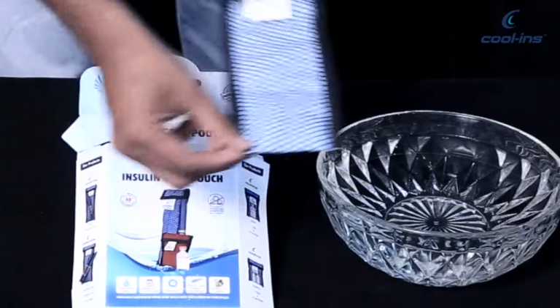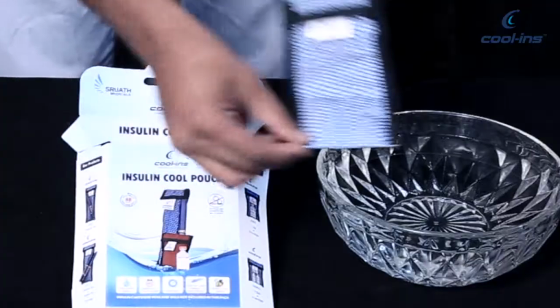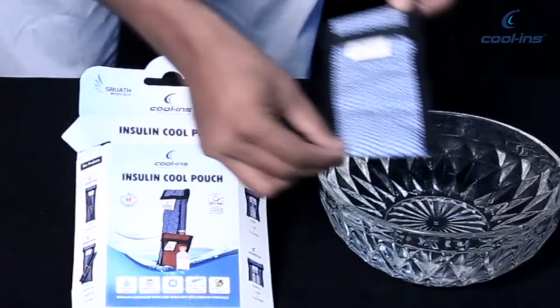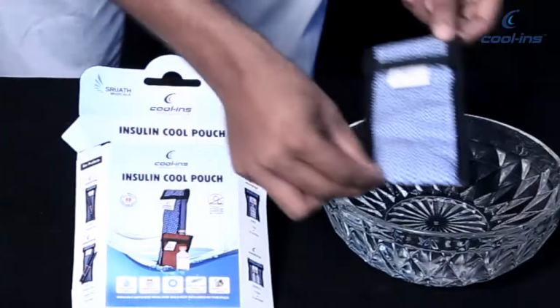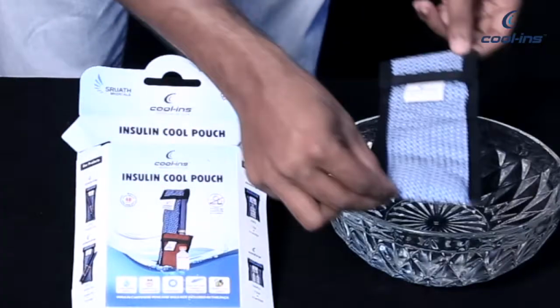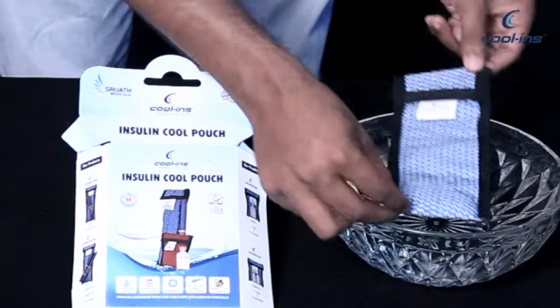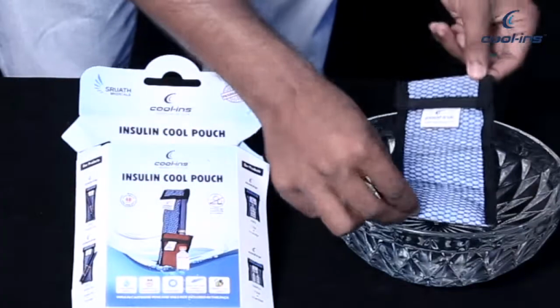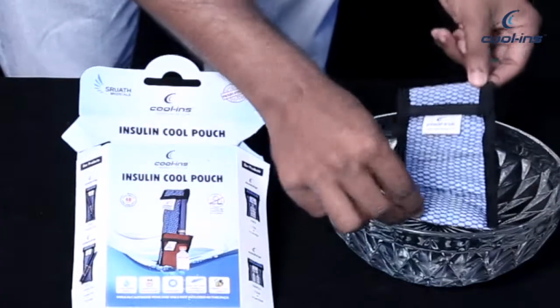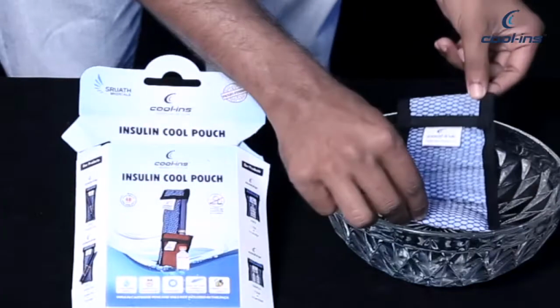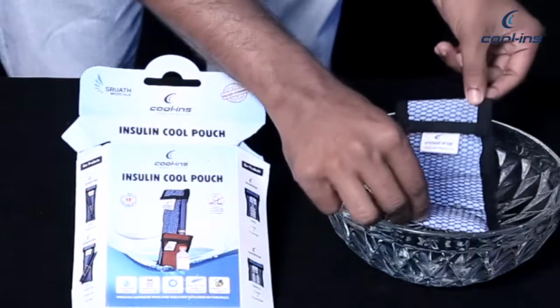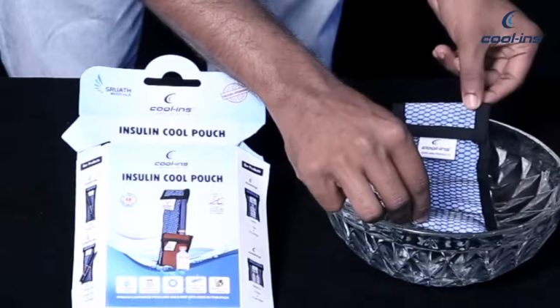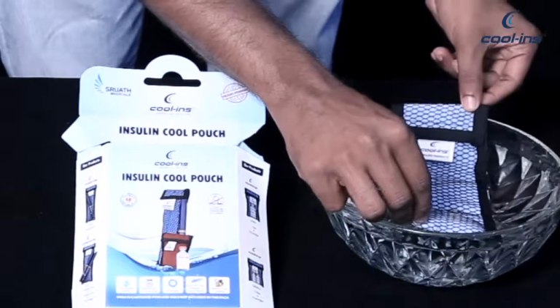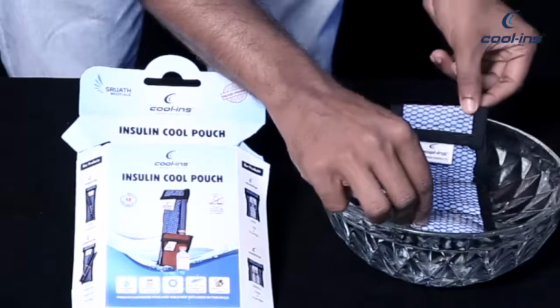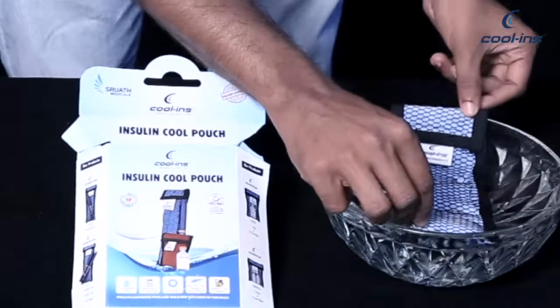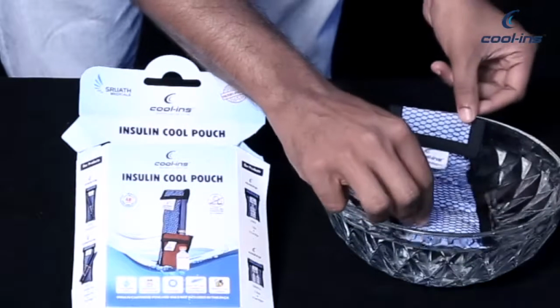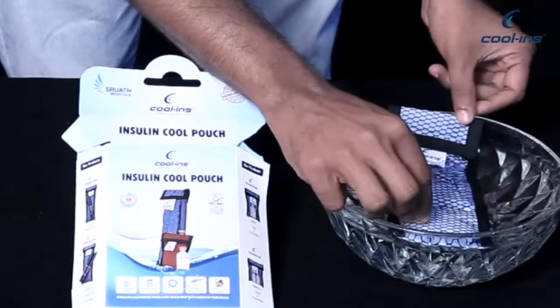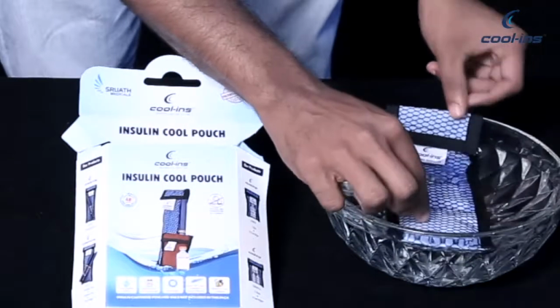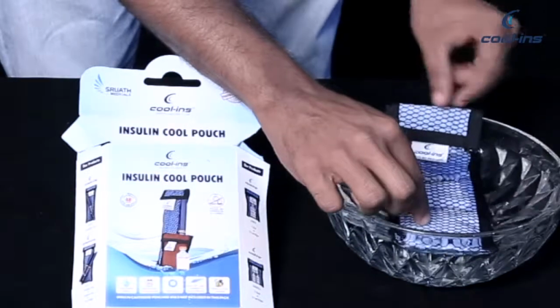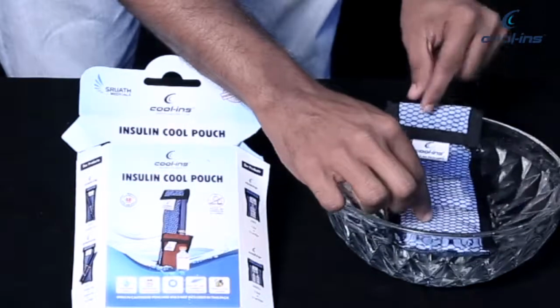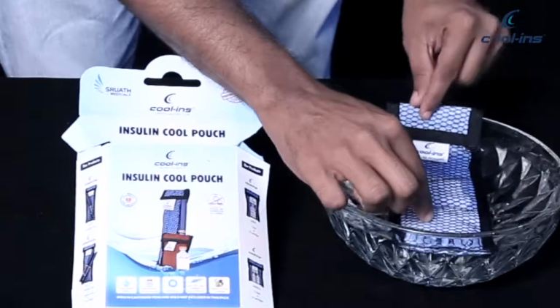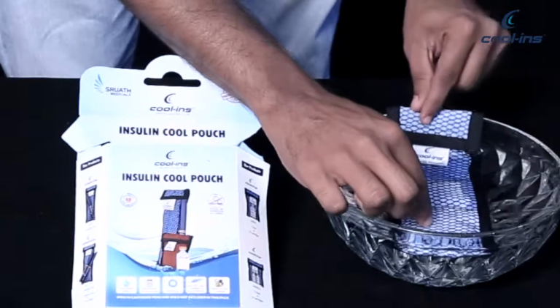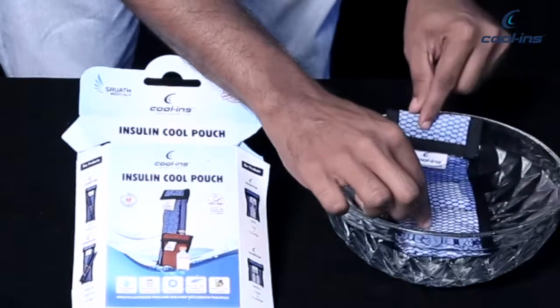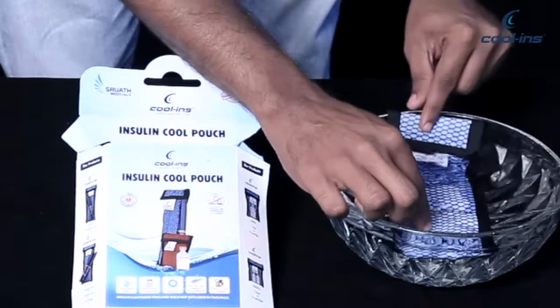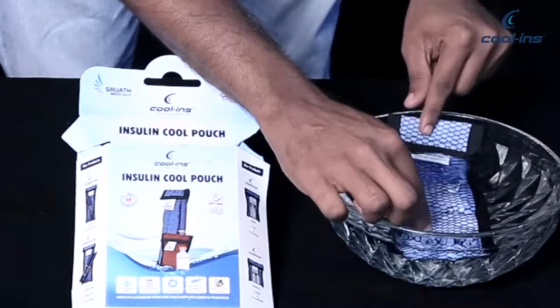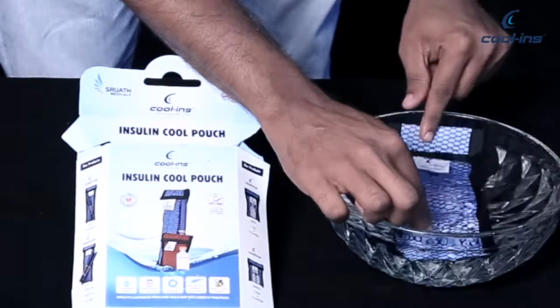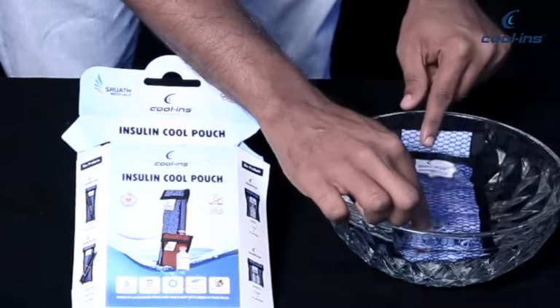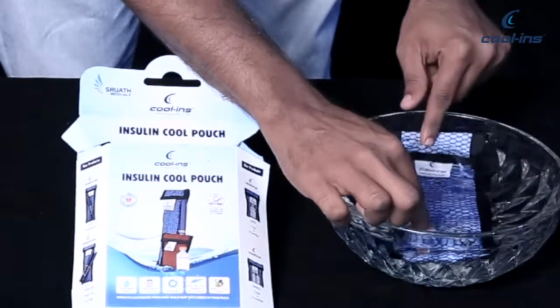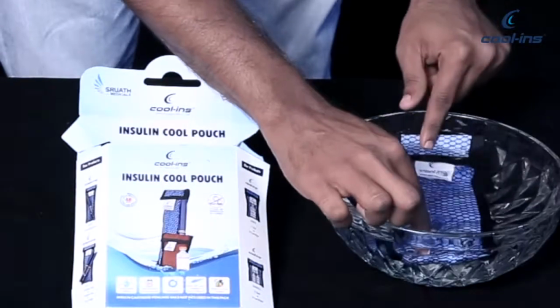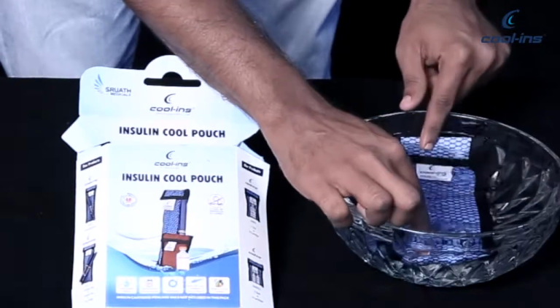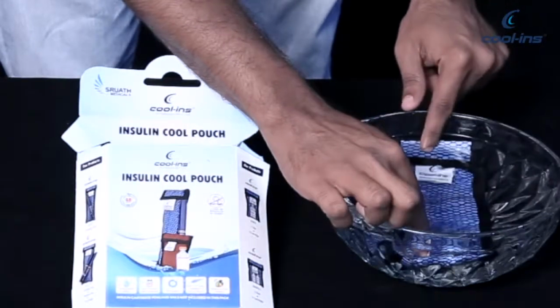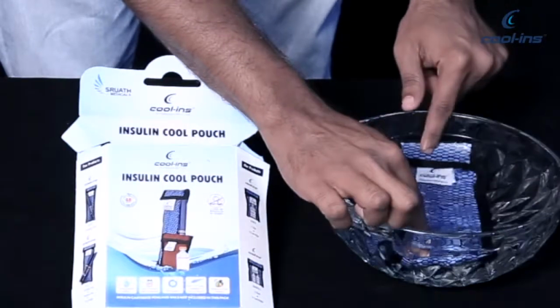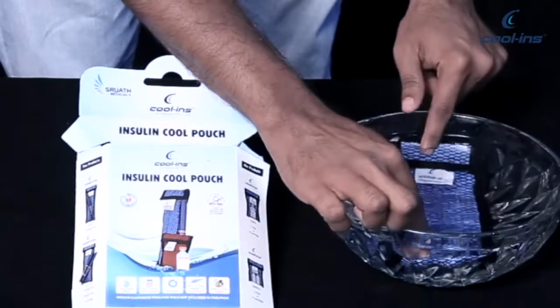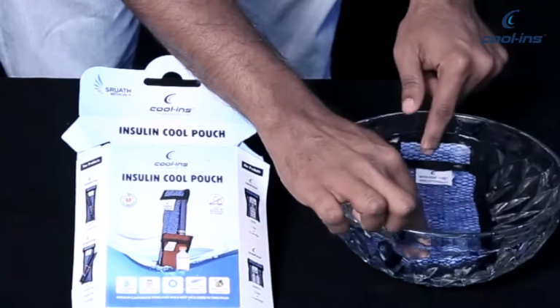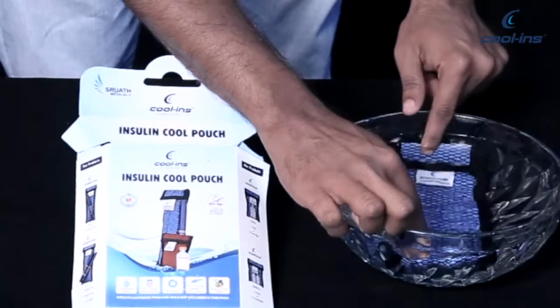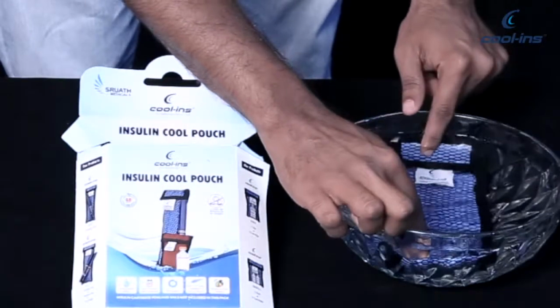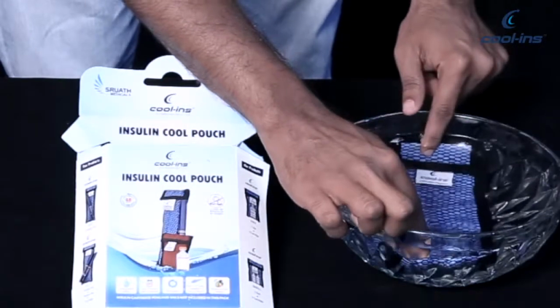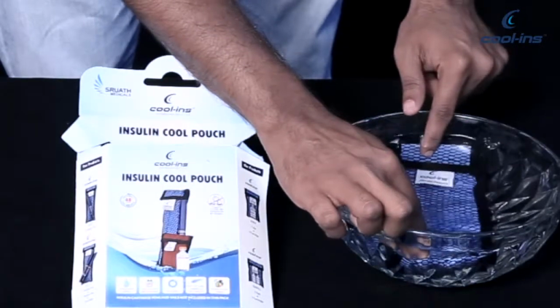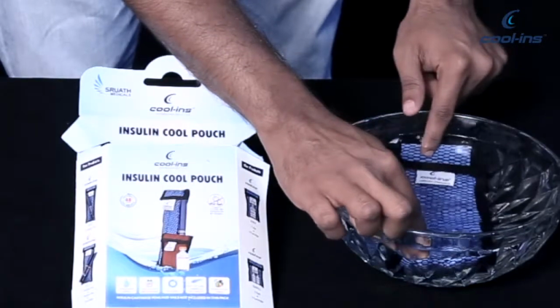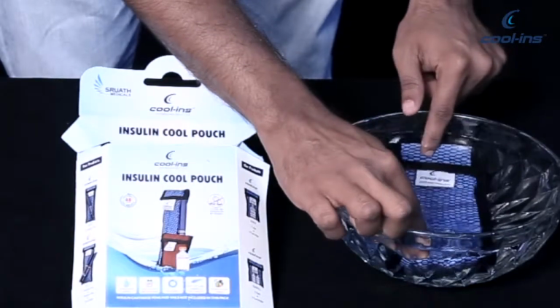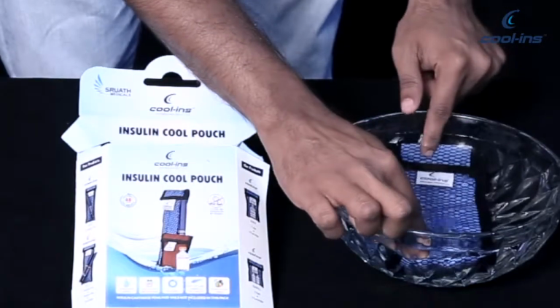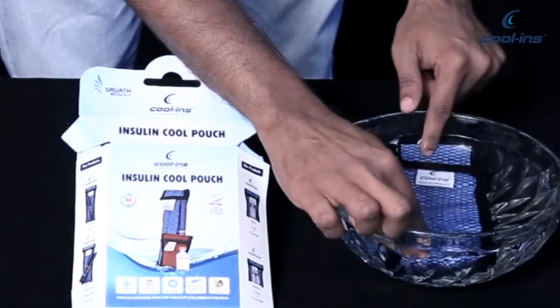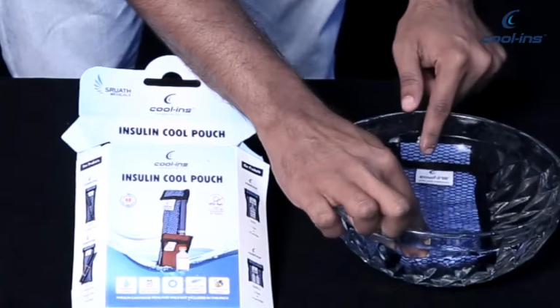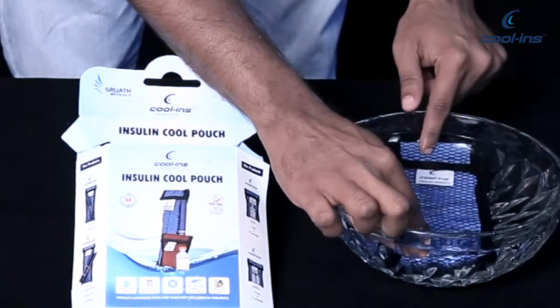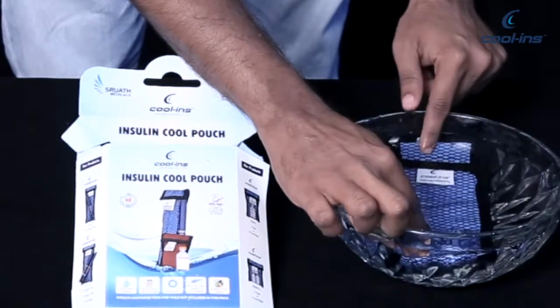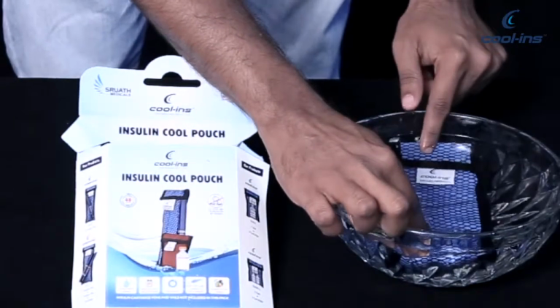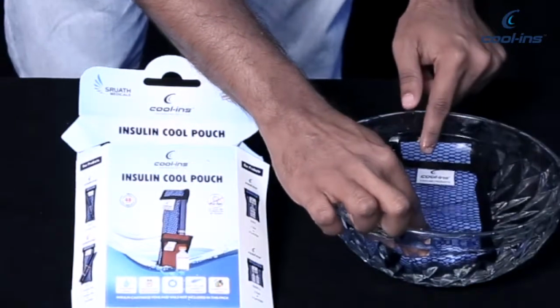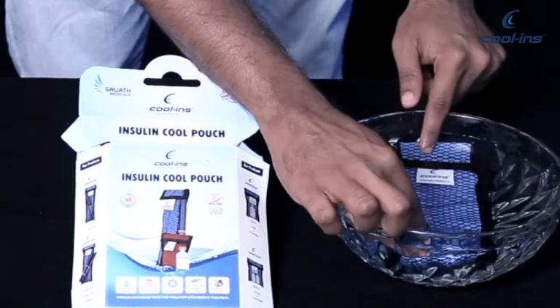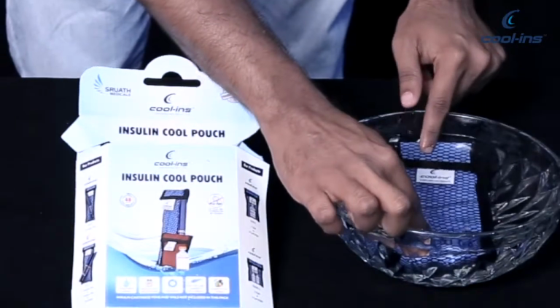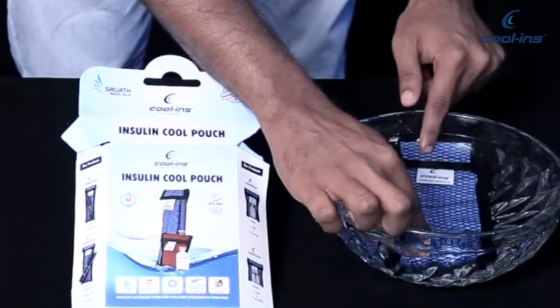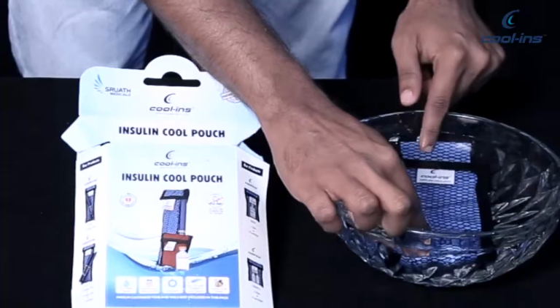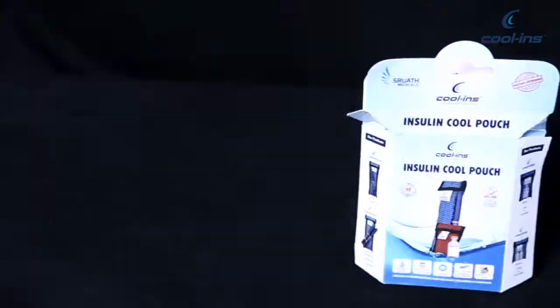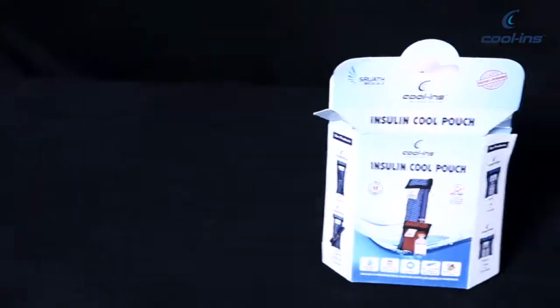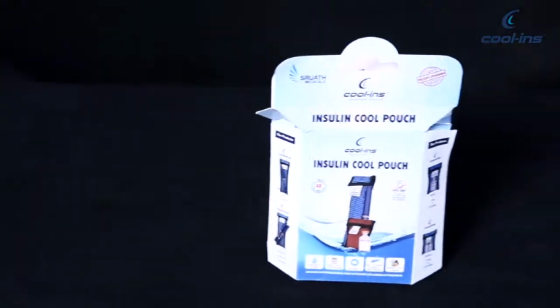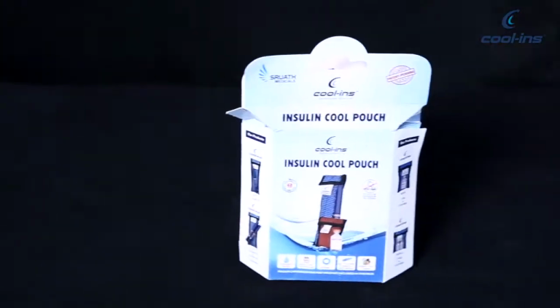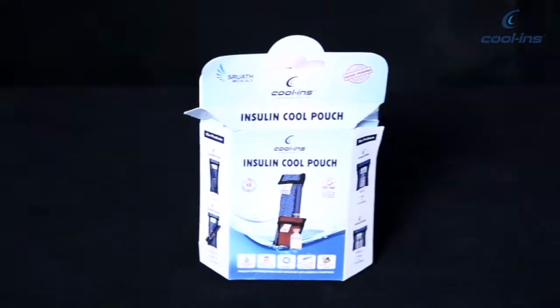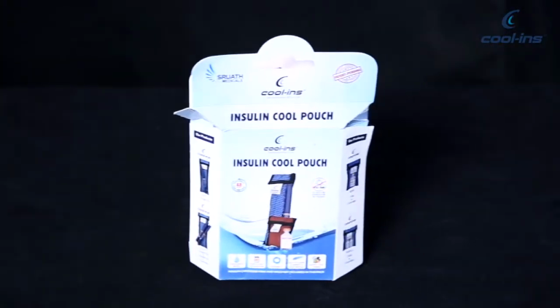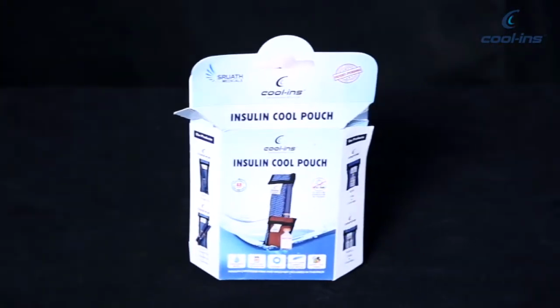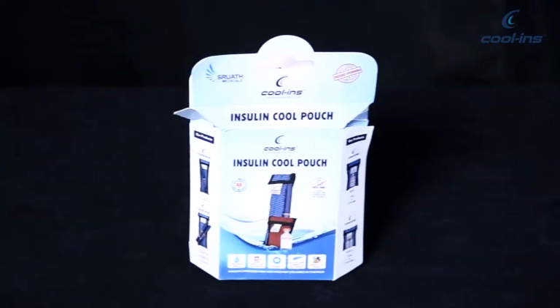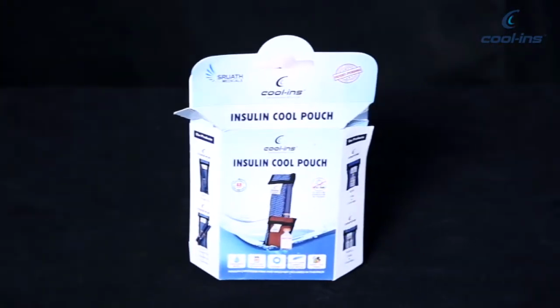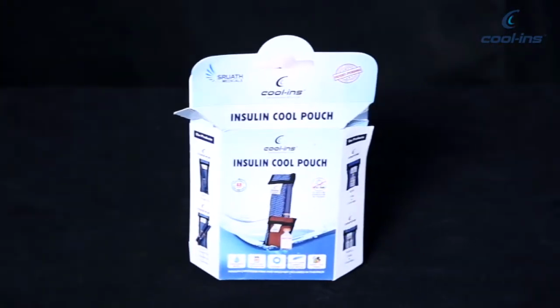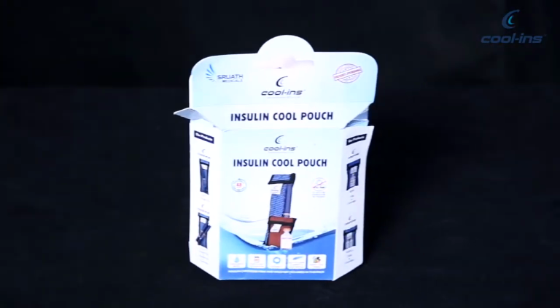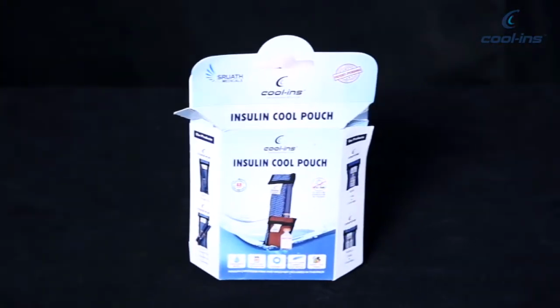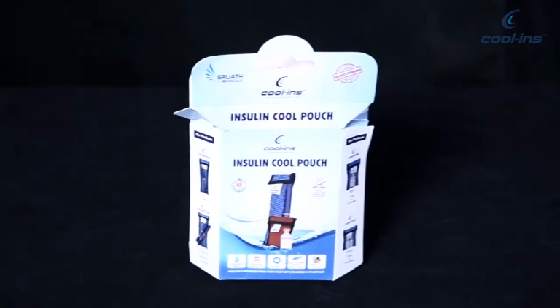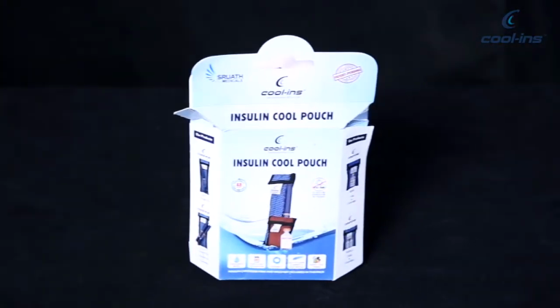It can simply be reactivated by immersing it into water whenever you want to use it again.